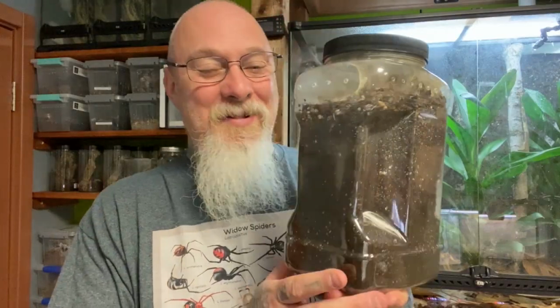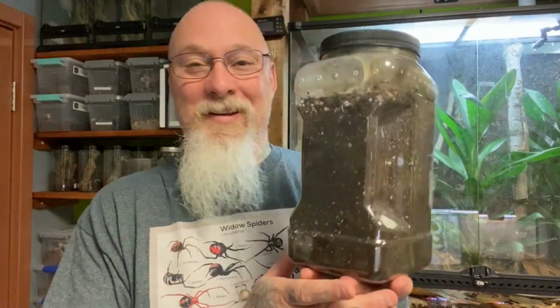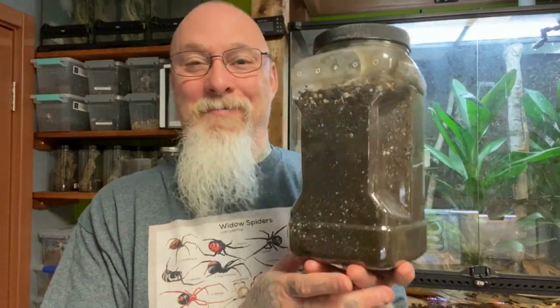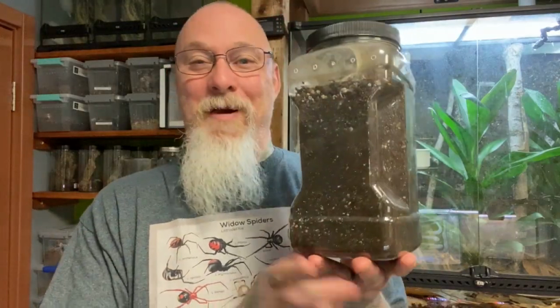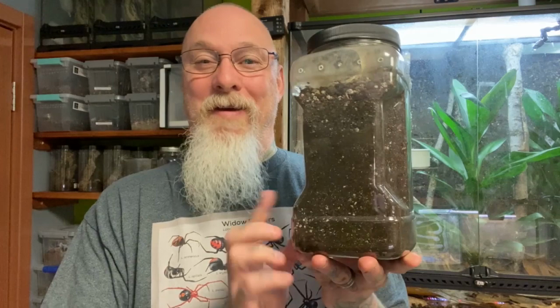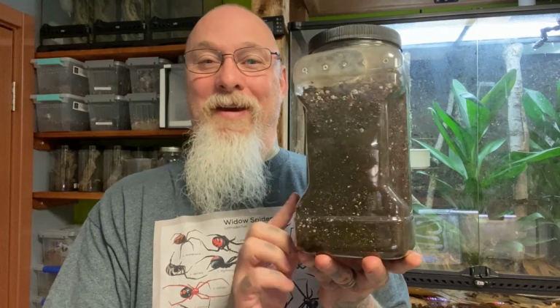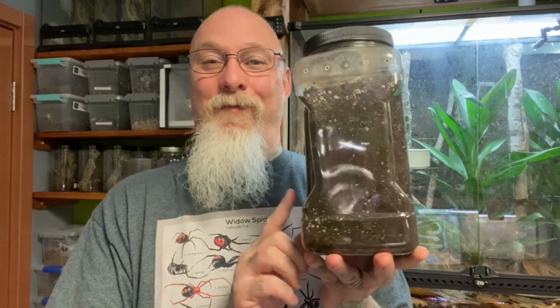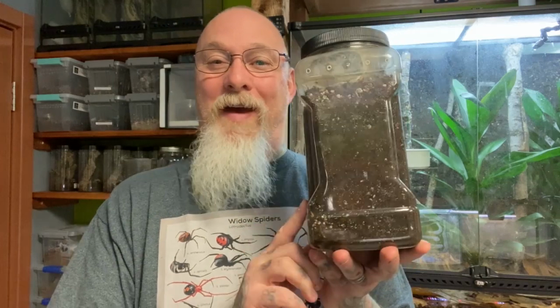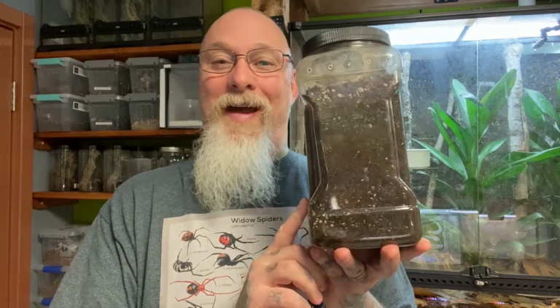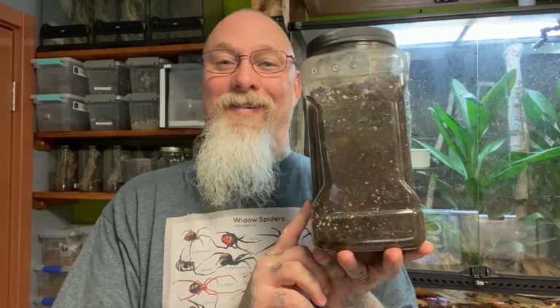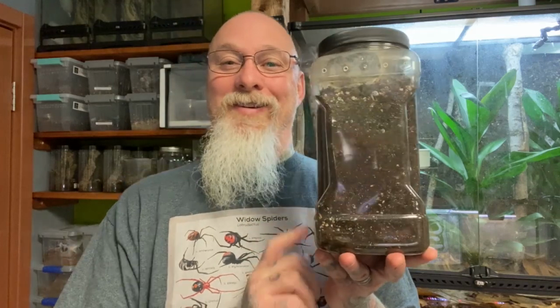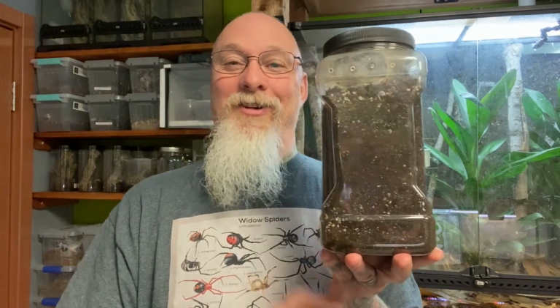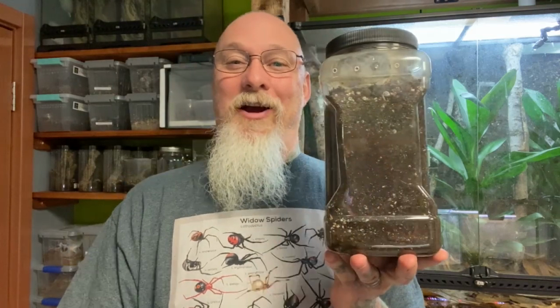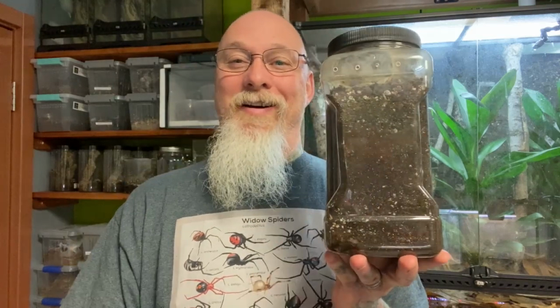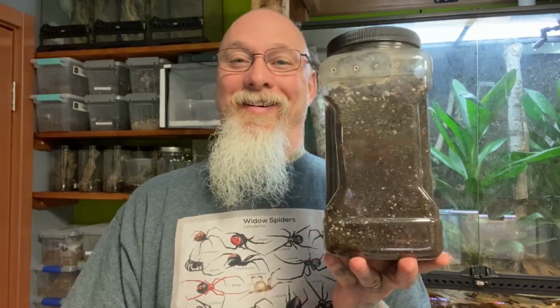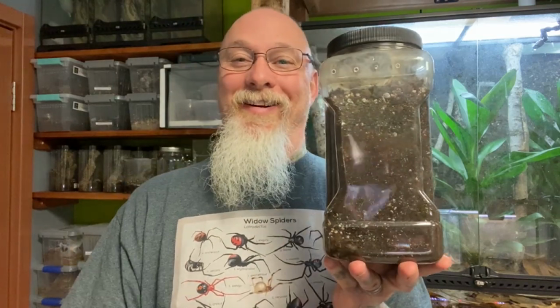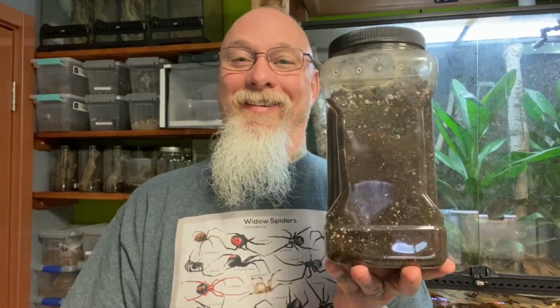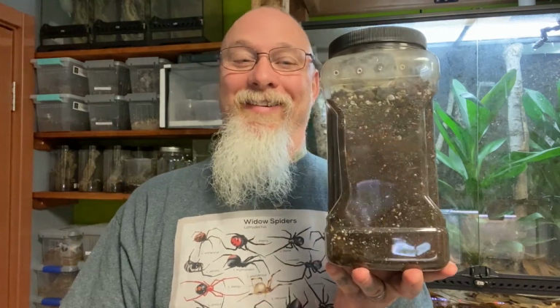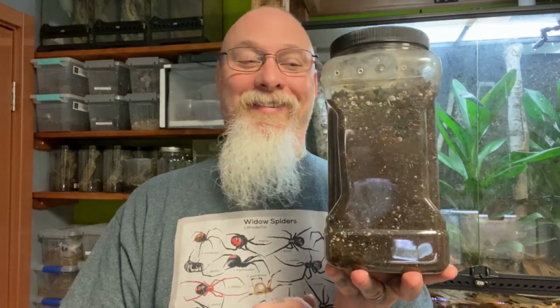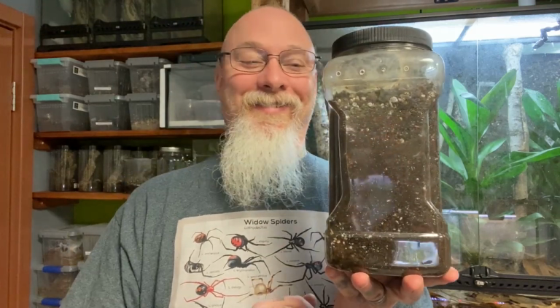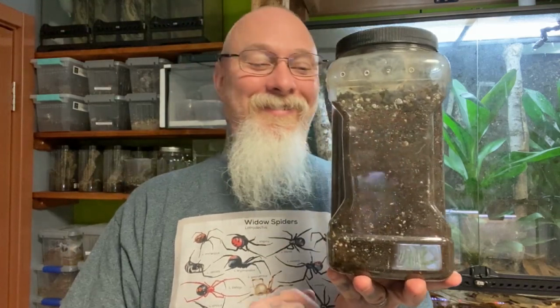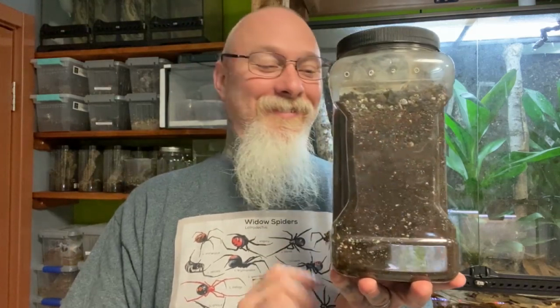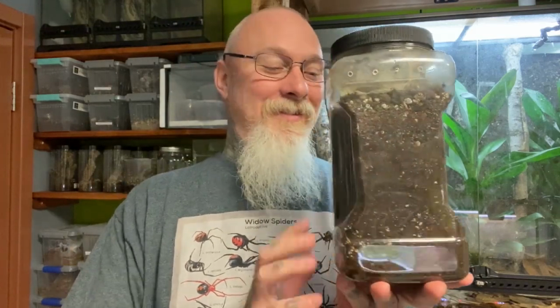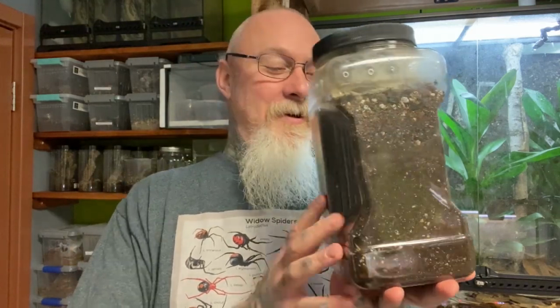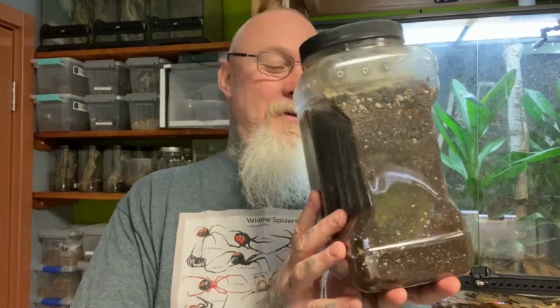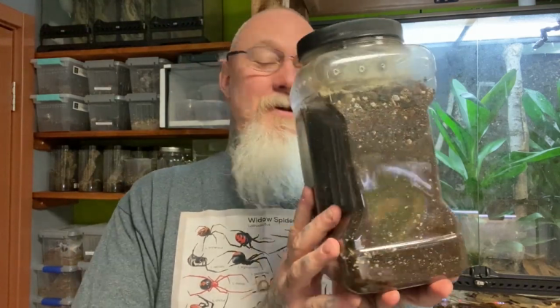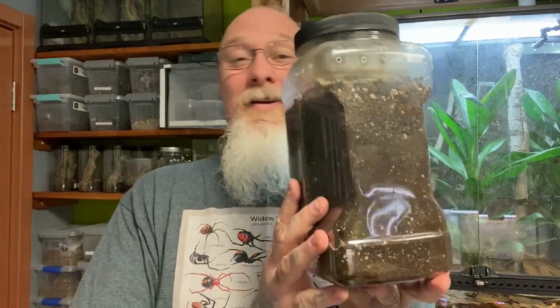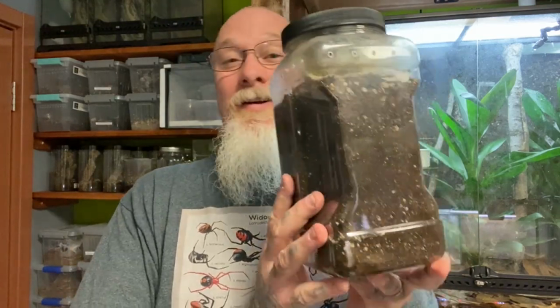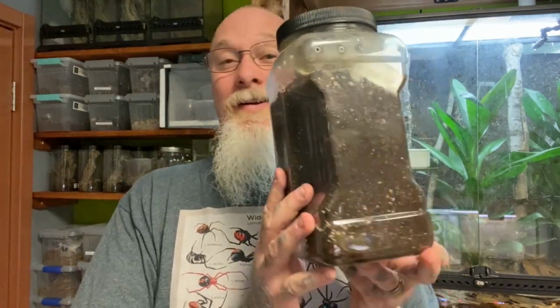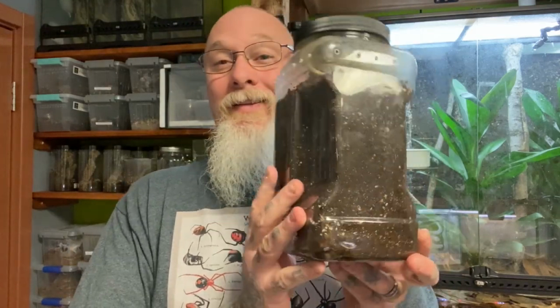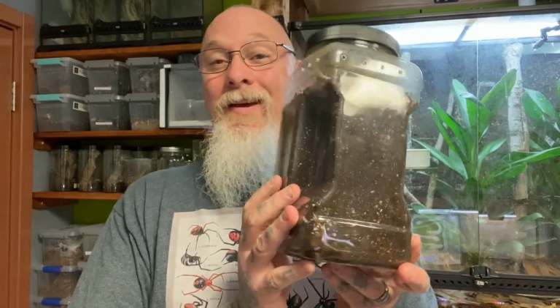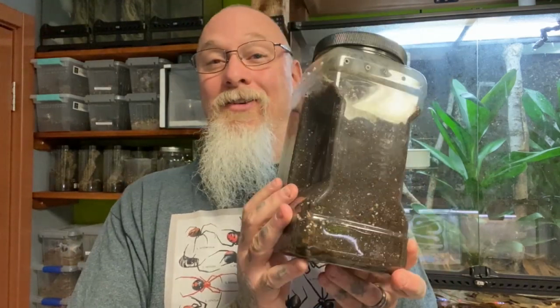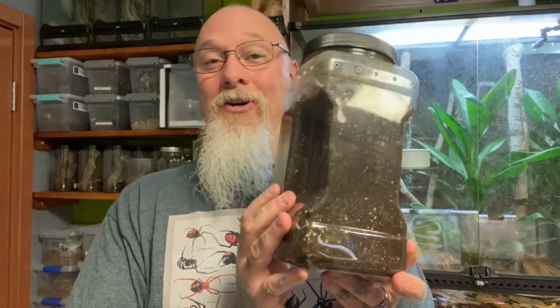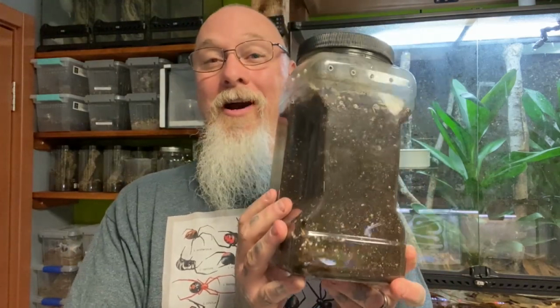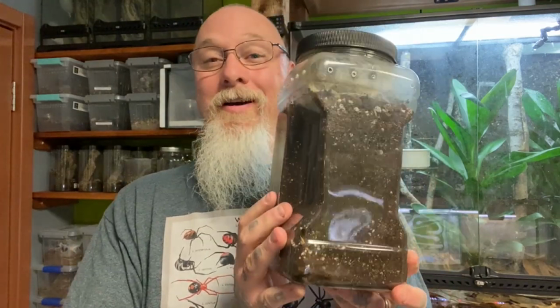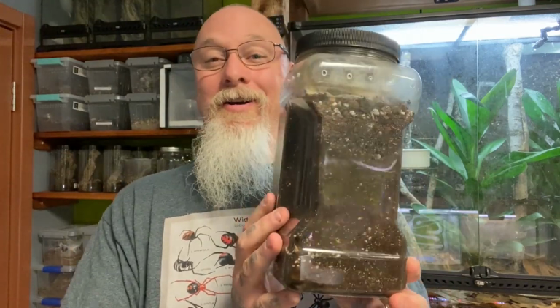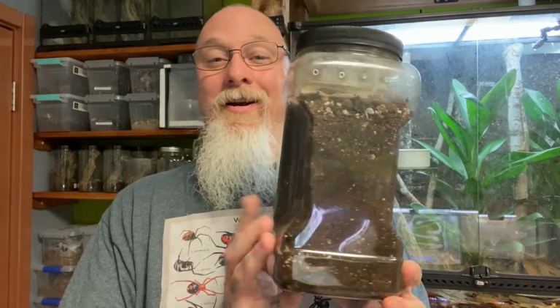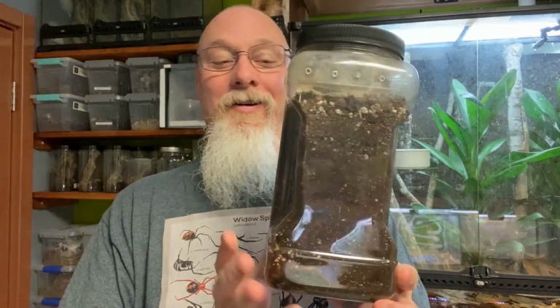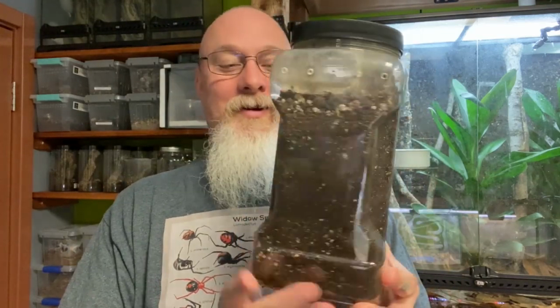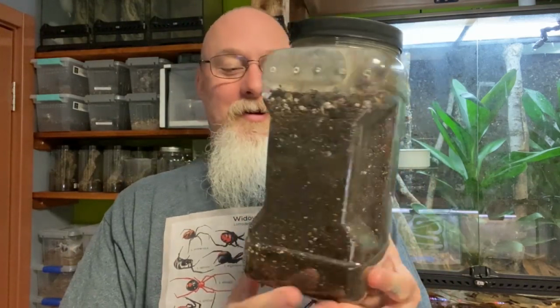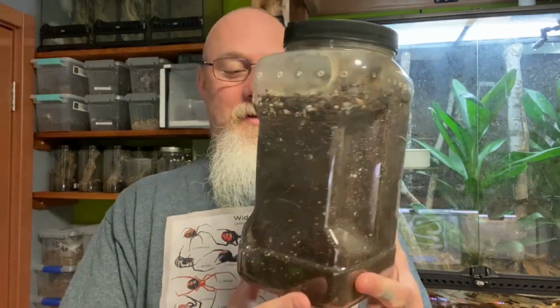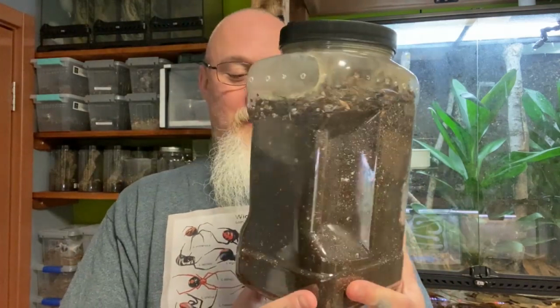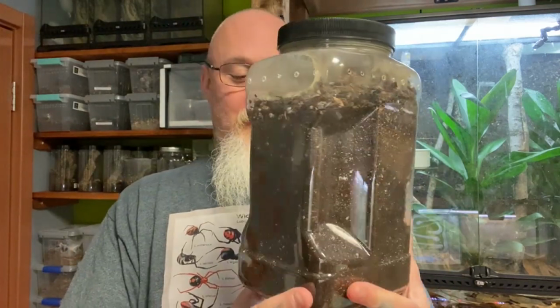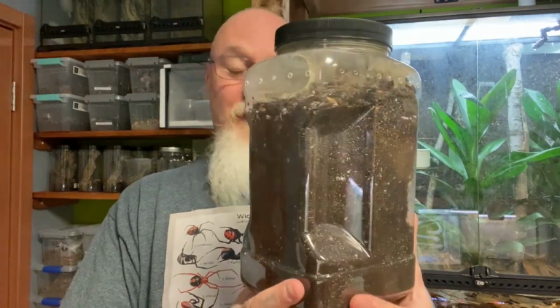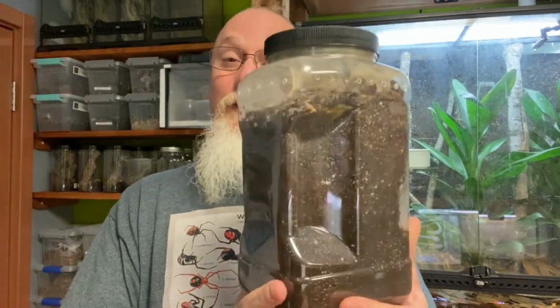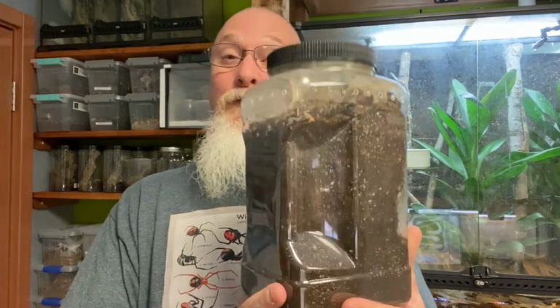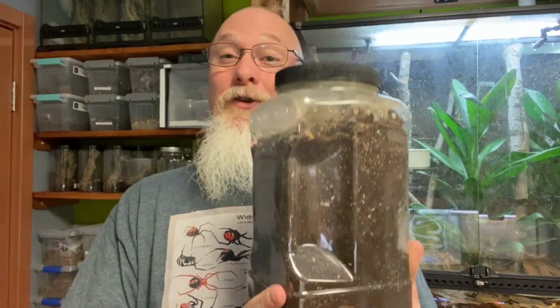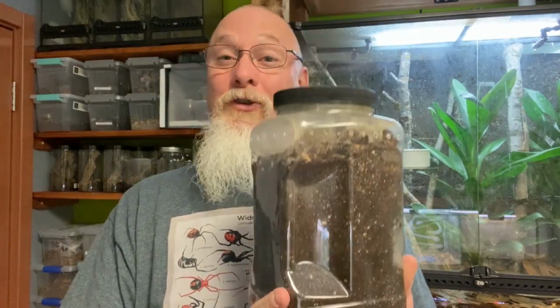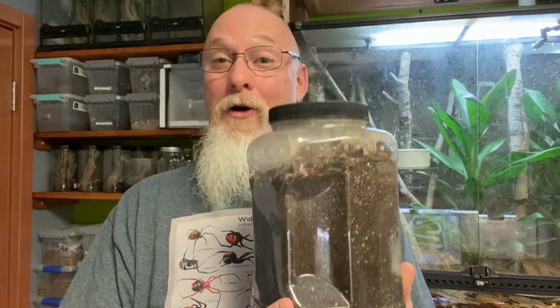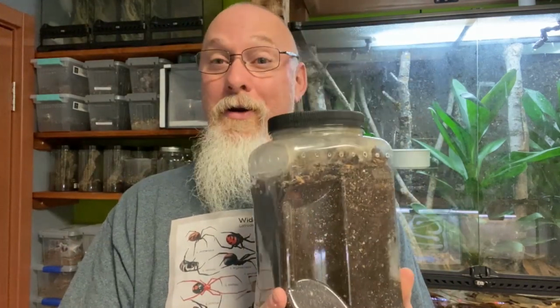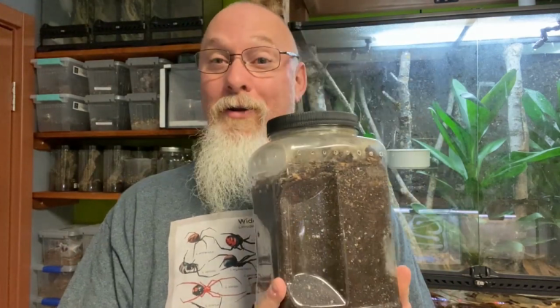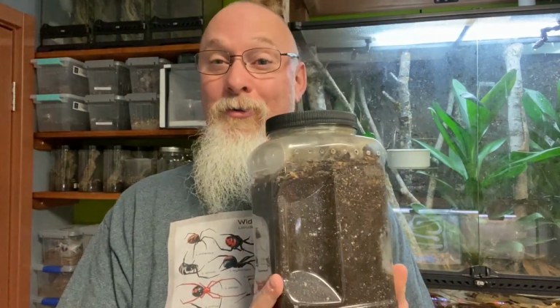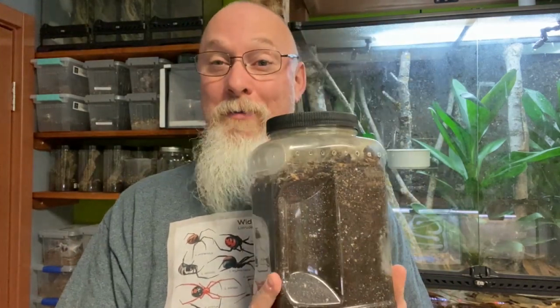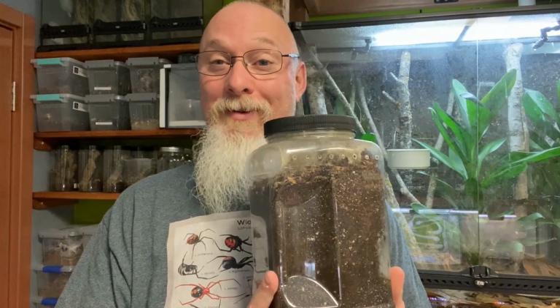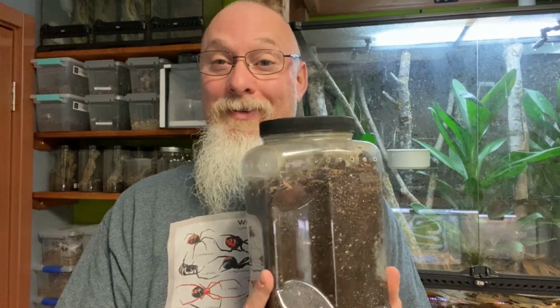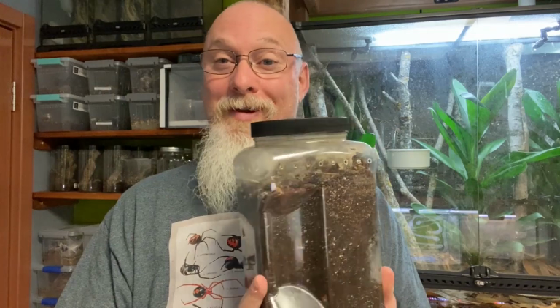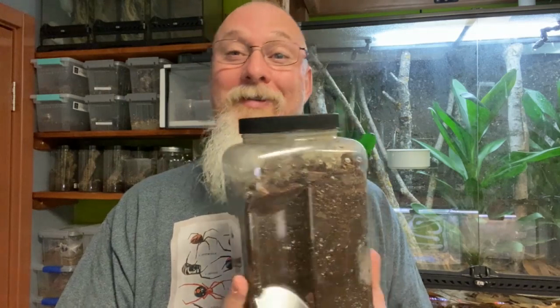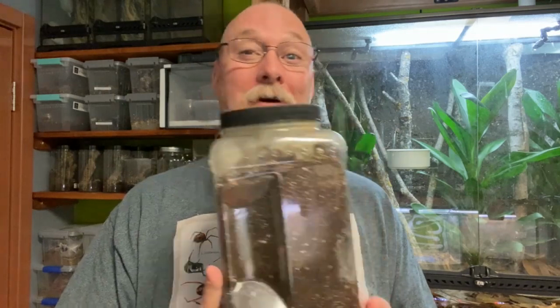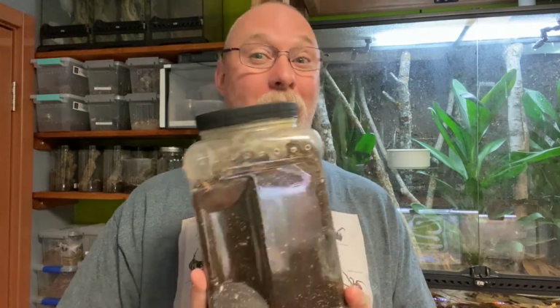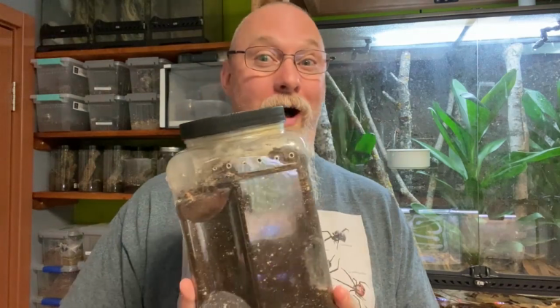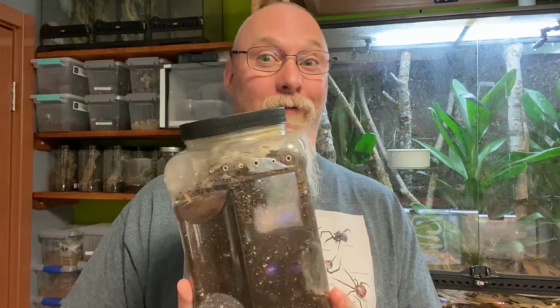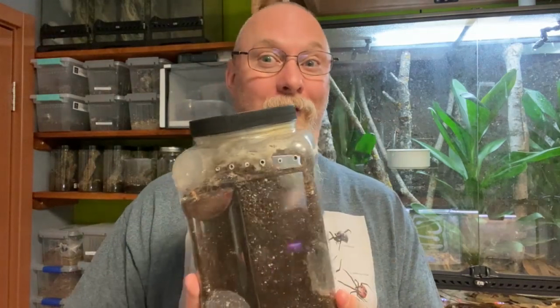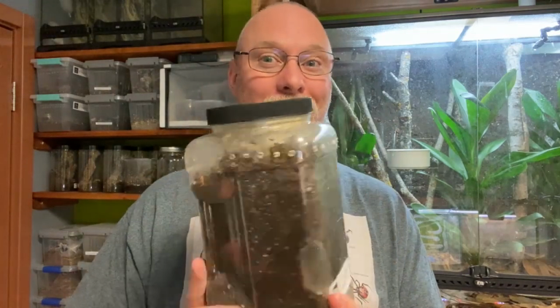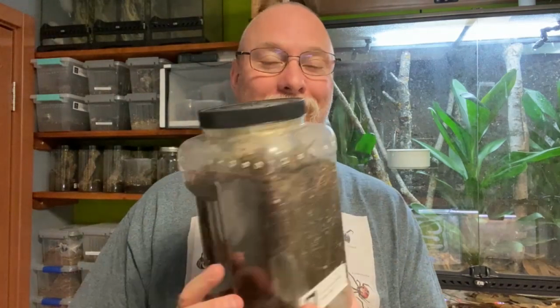My big fancy jar of dirt. And this jar of dirt is a fossorial species, obviously.